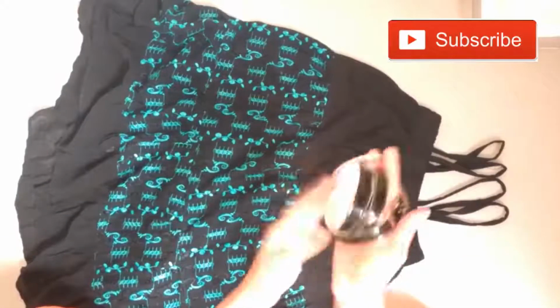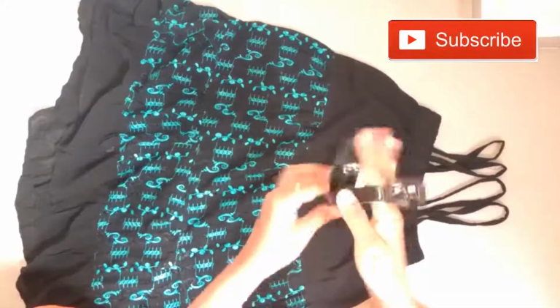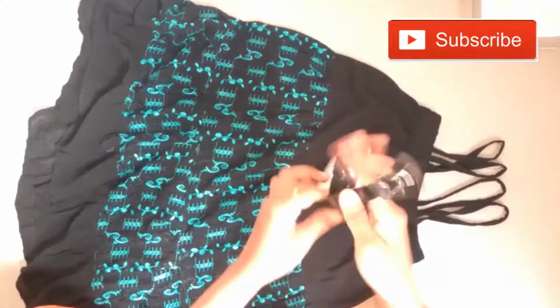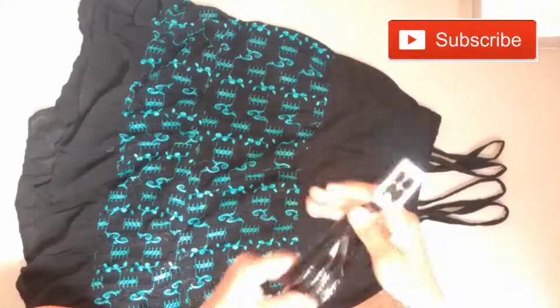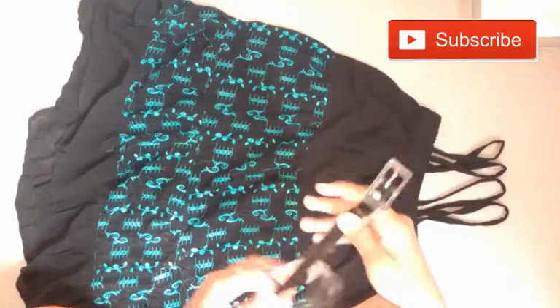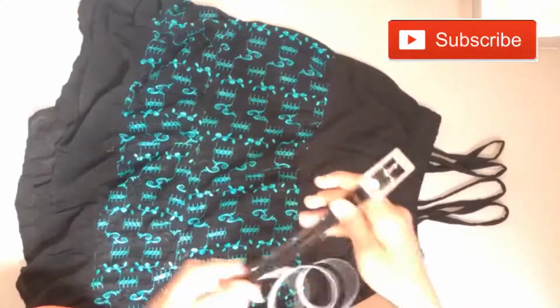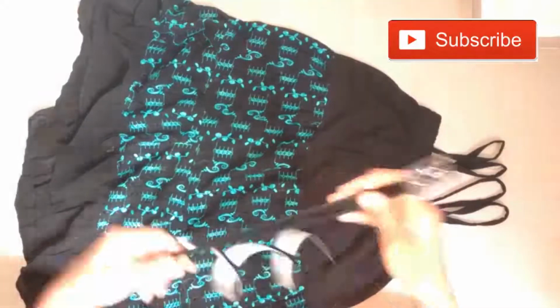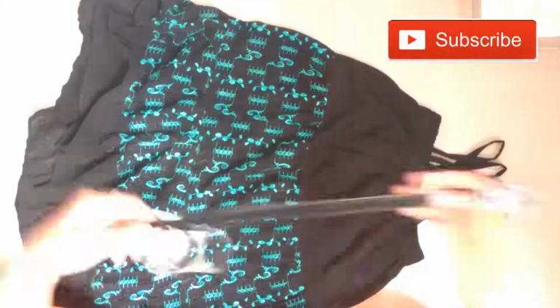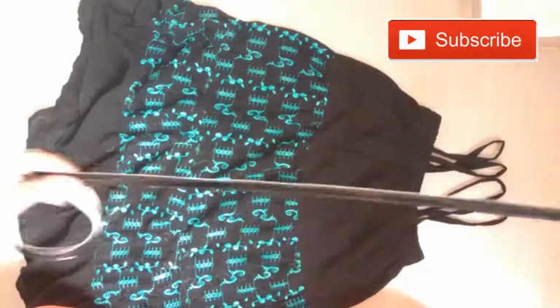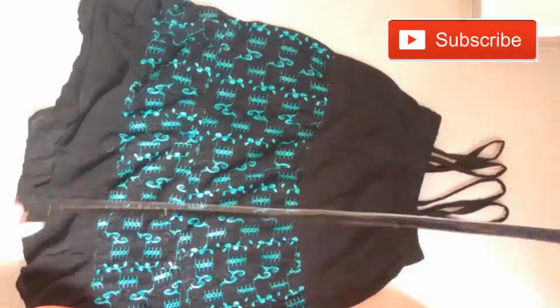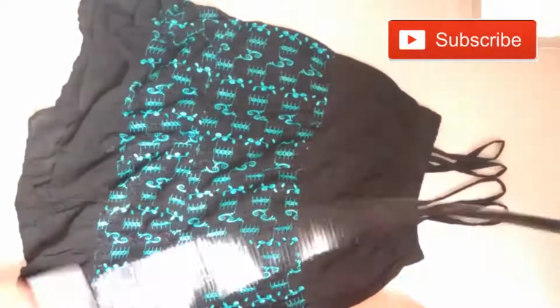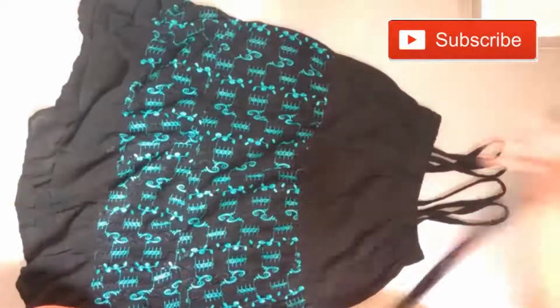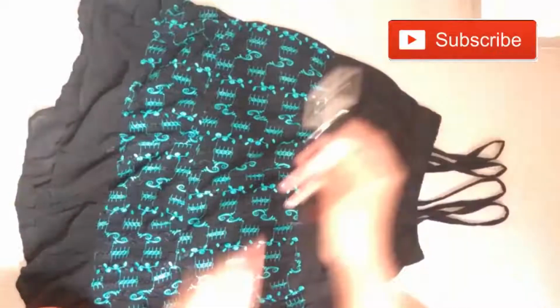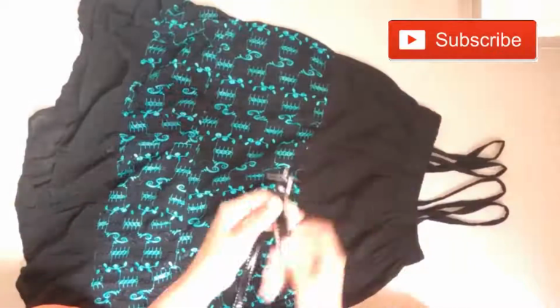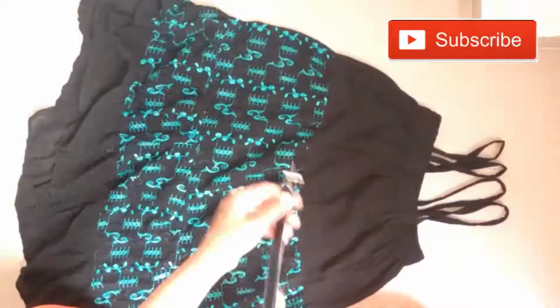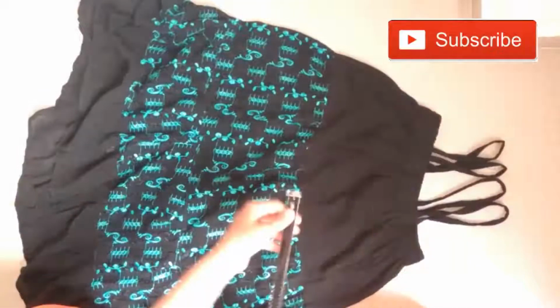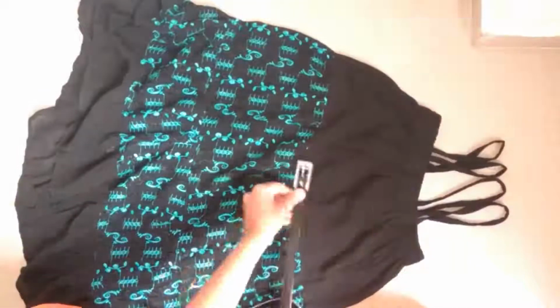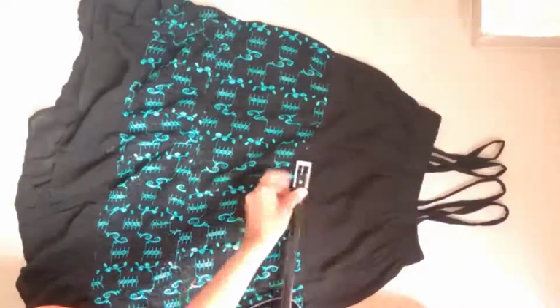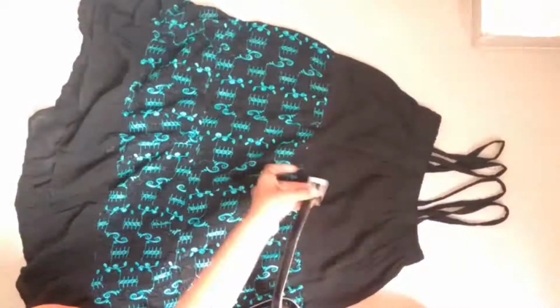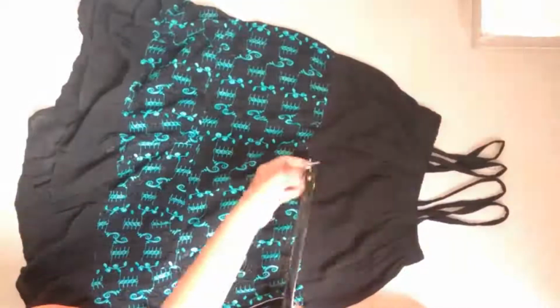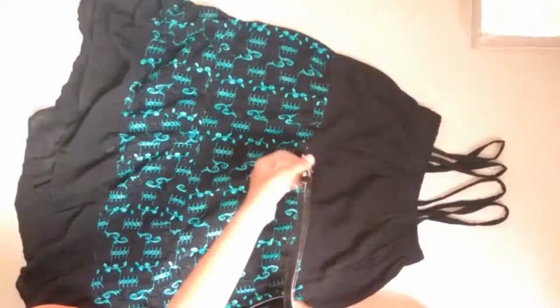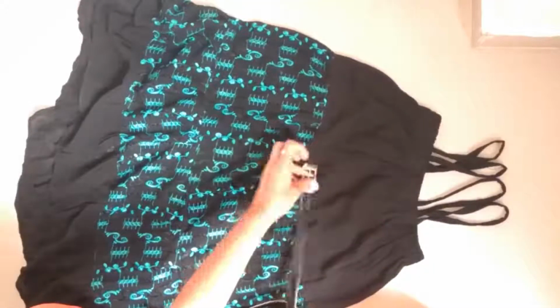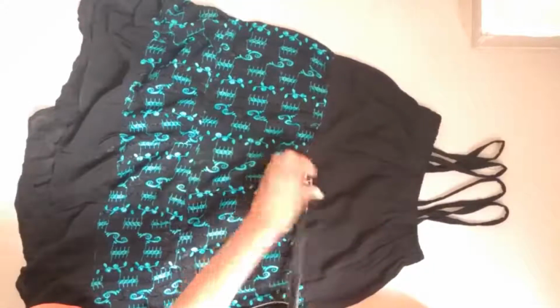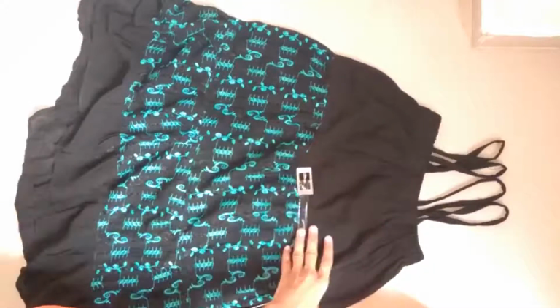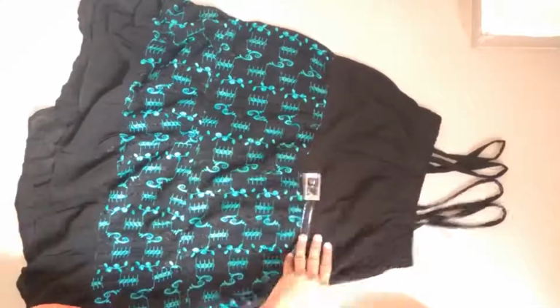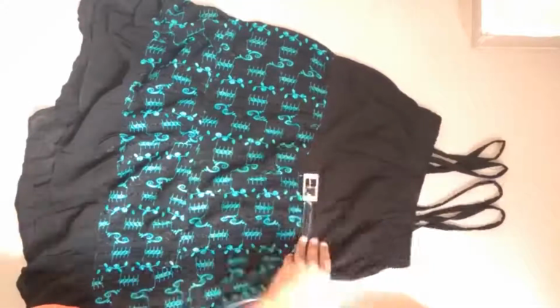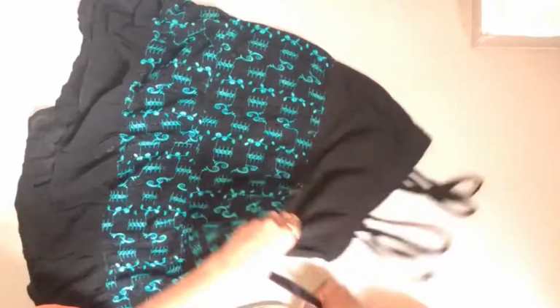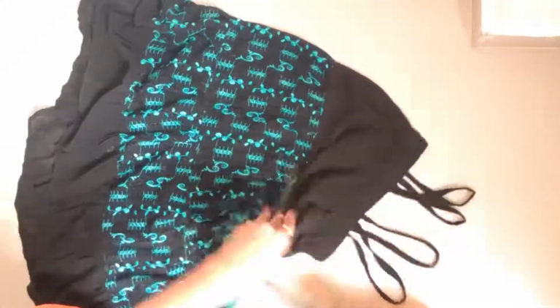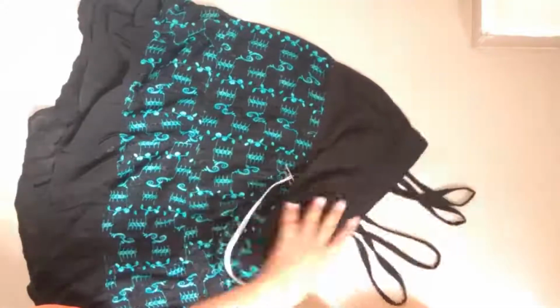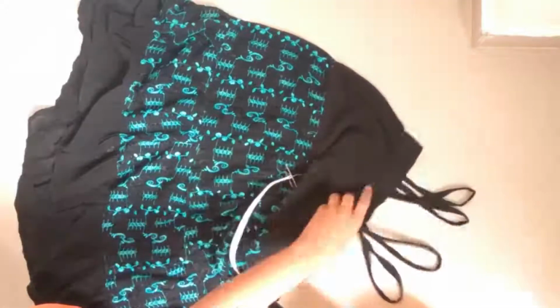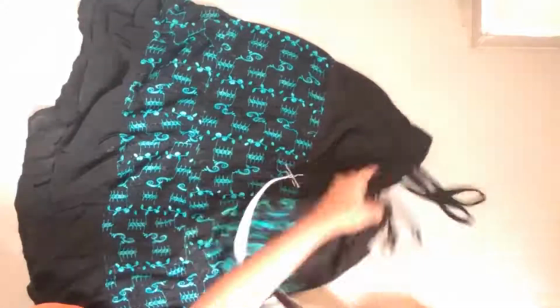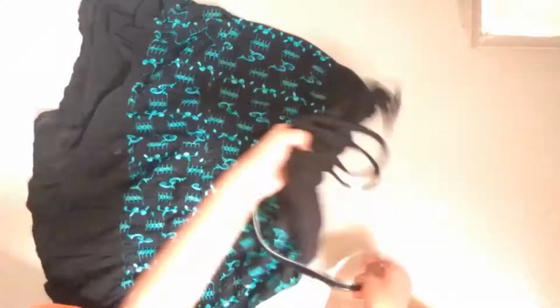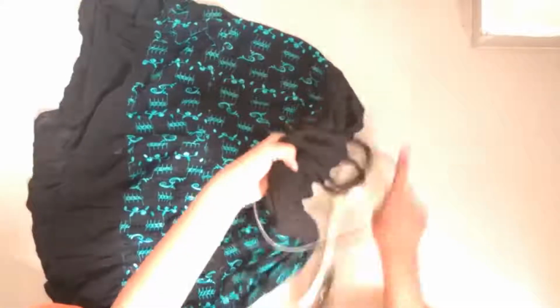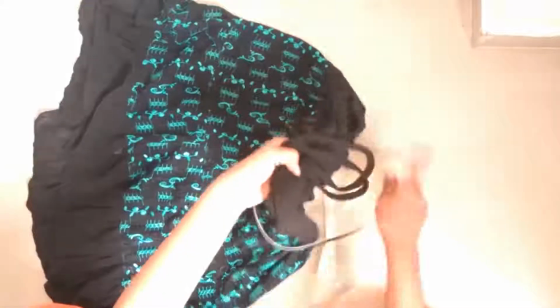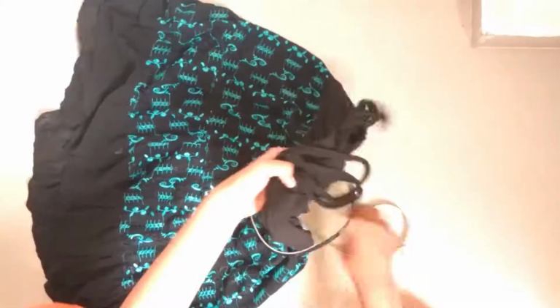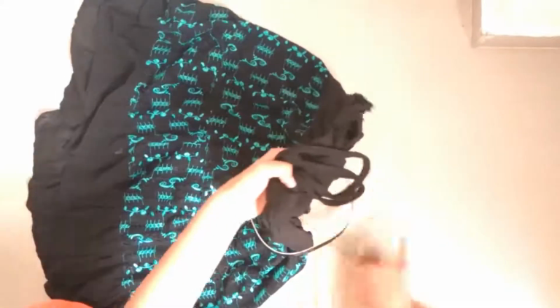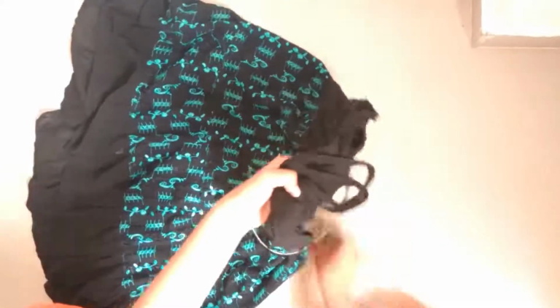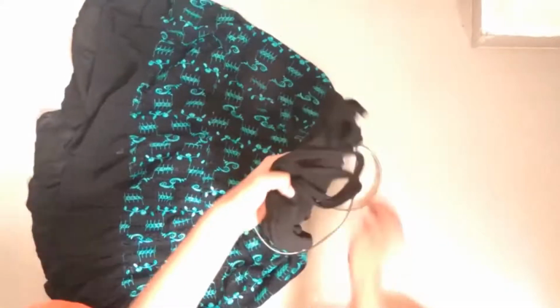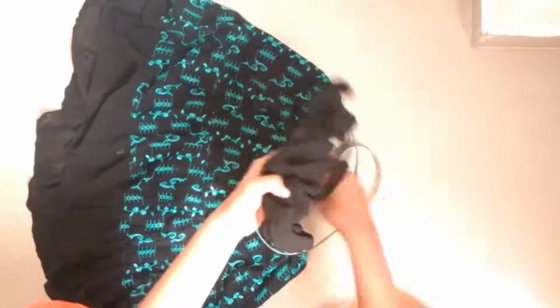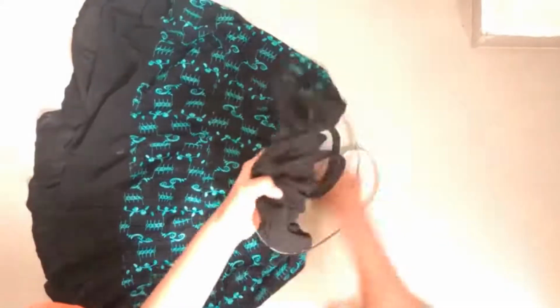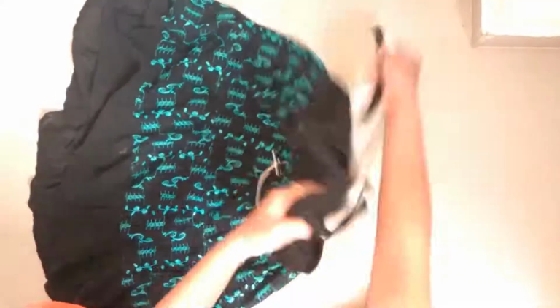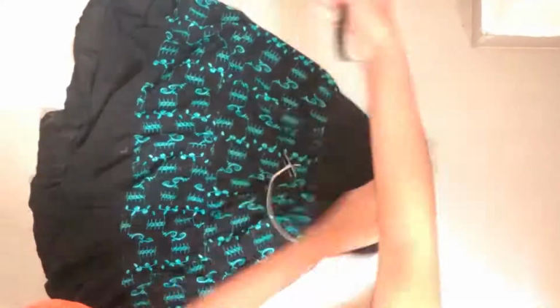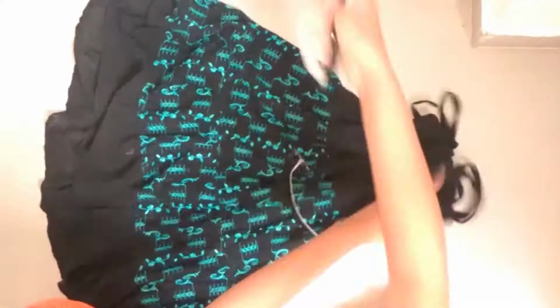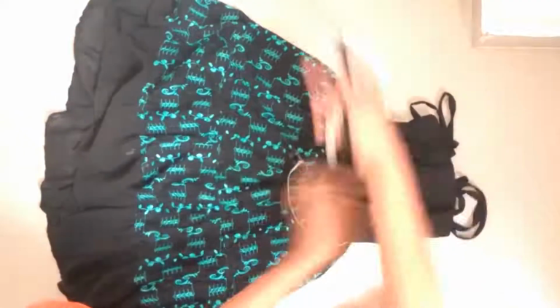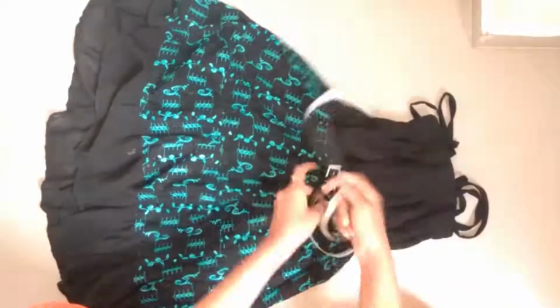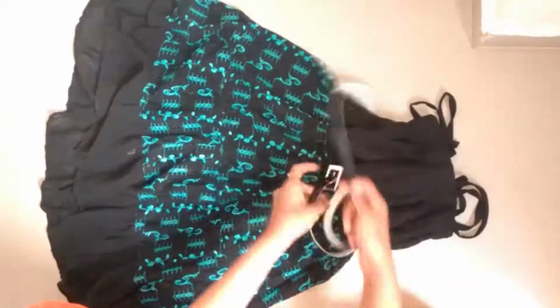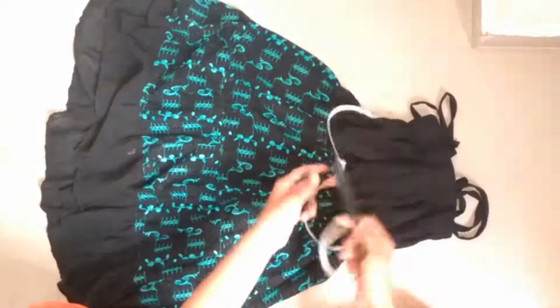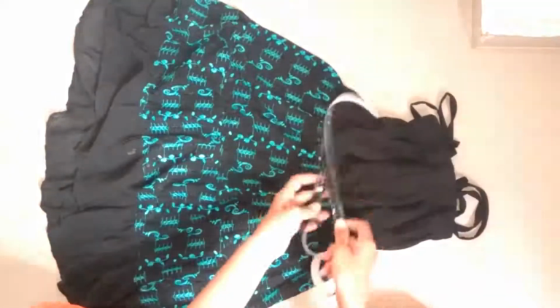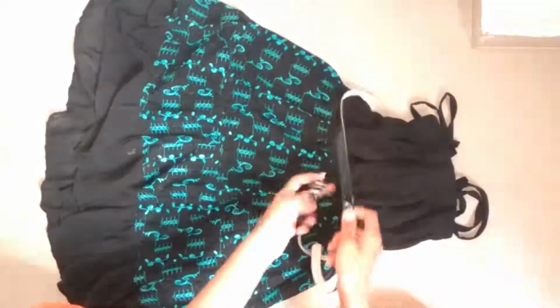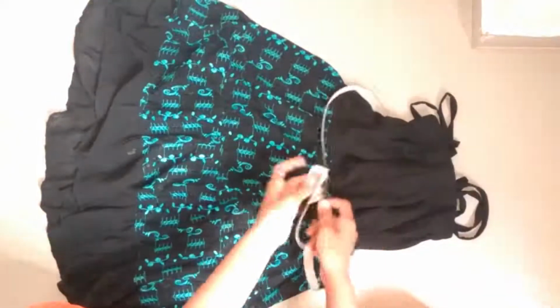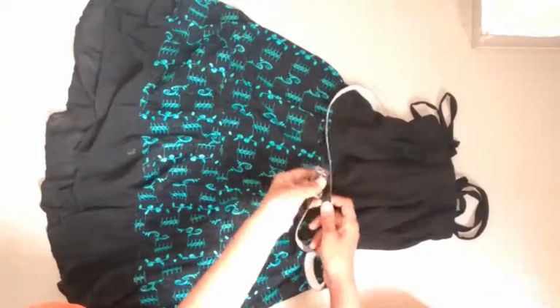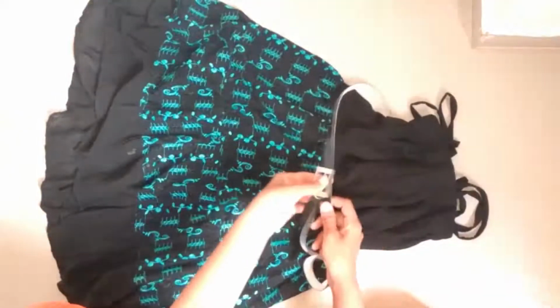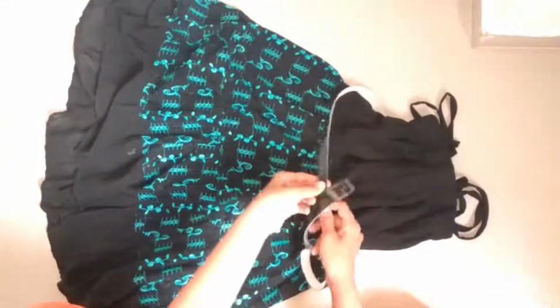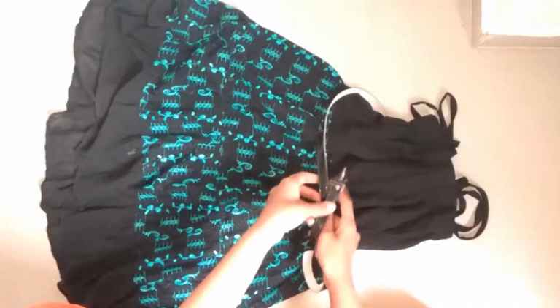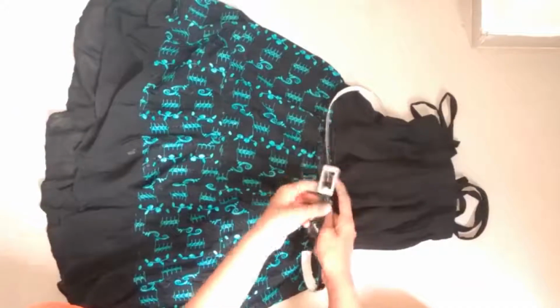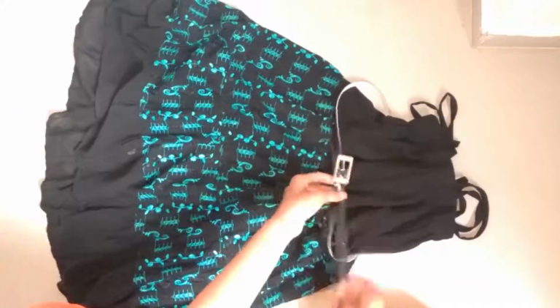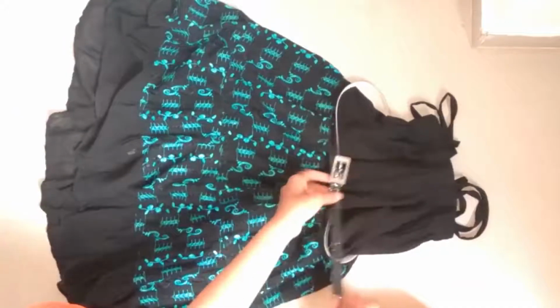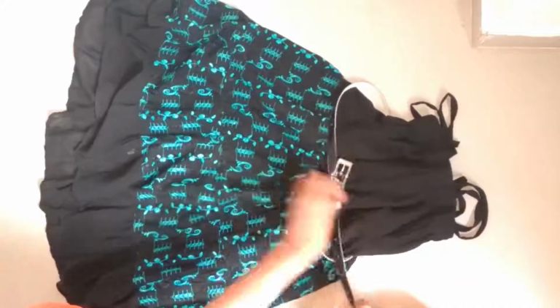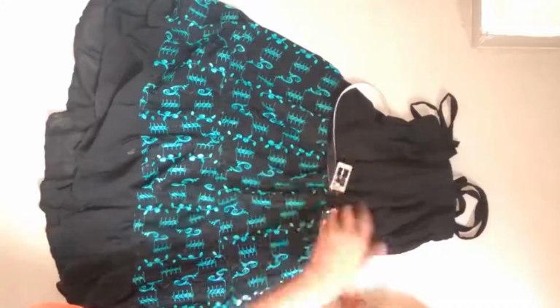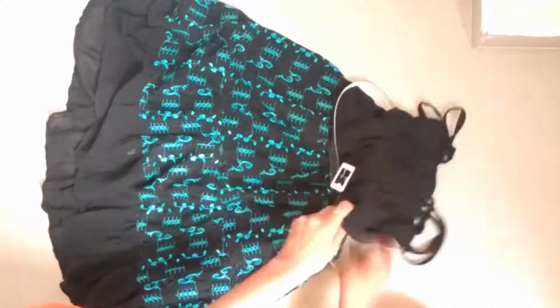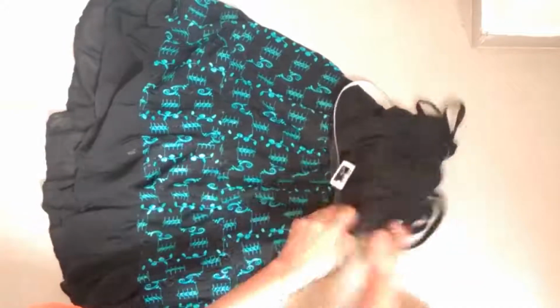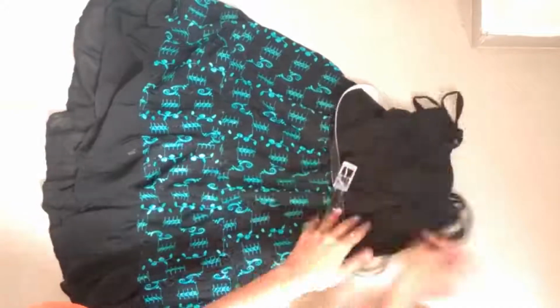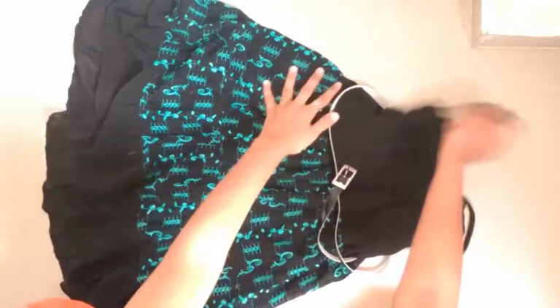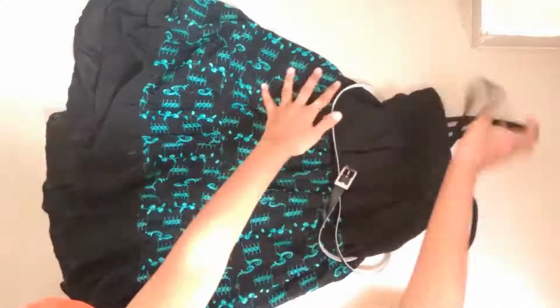Our top is ready! For the perfect look, I use this belt. You can also style this belt as I show you.